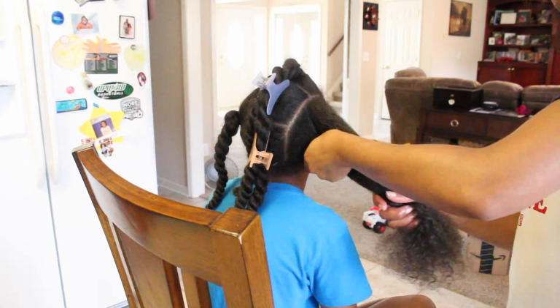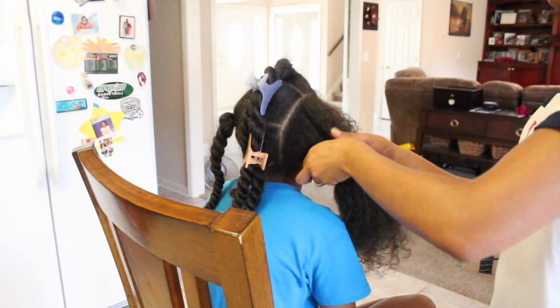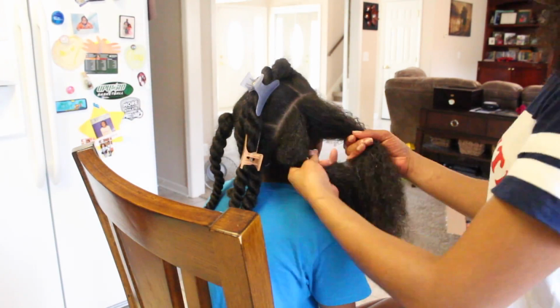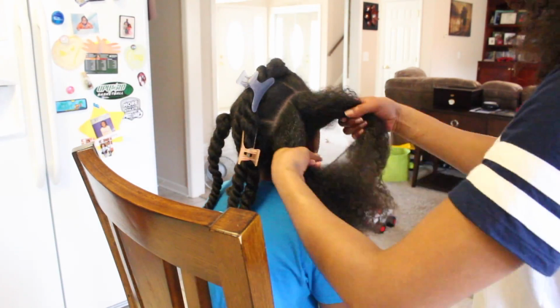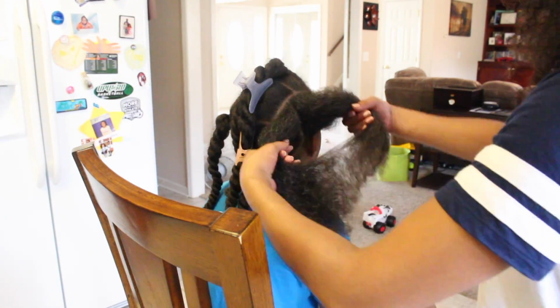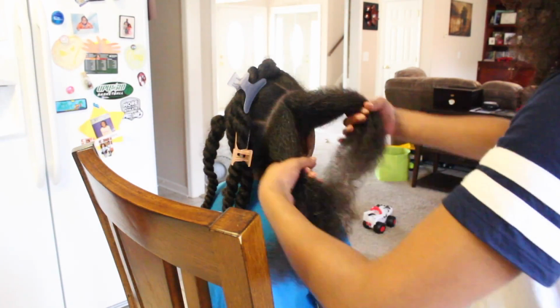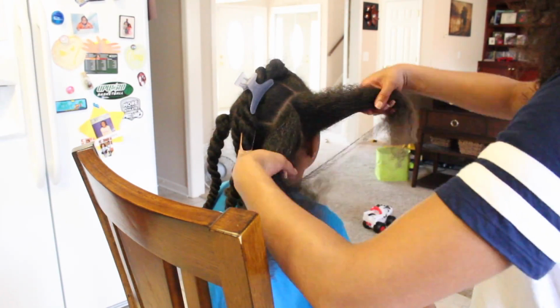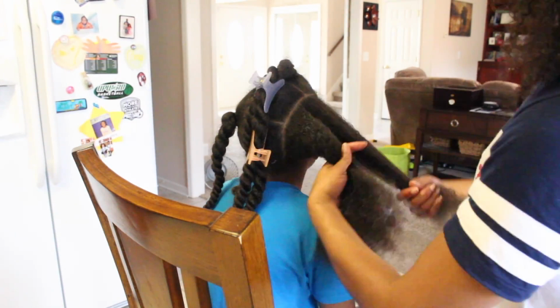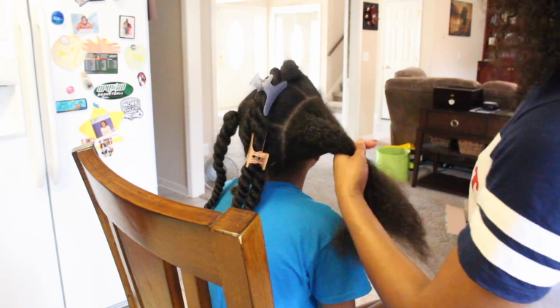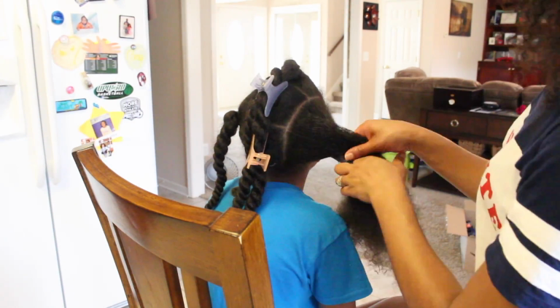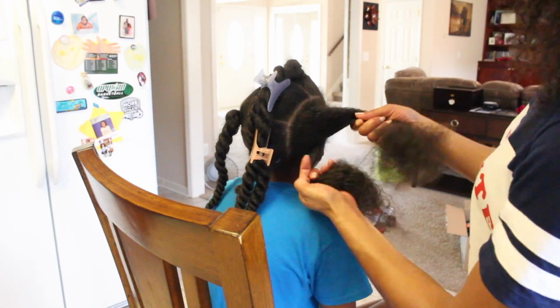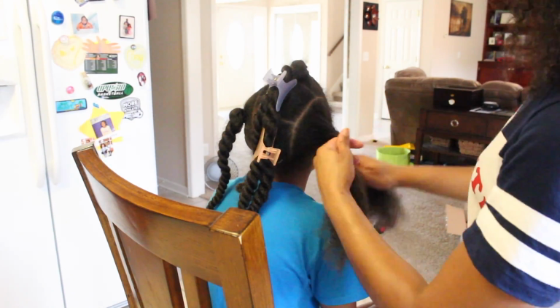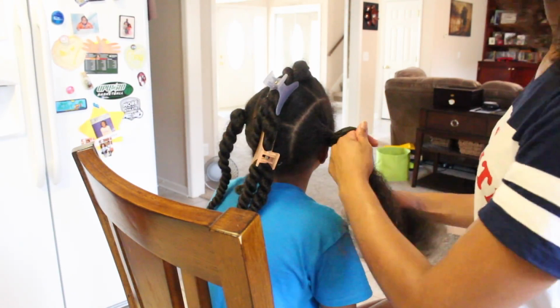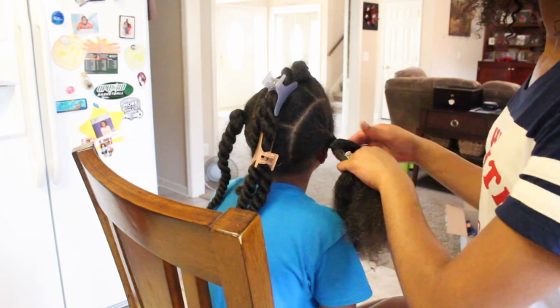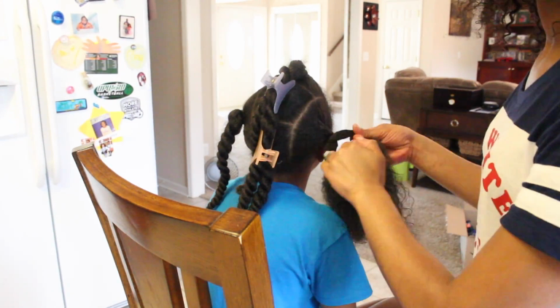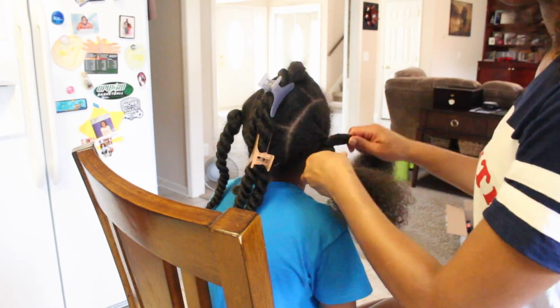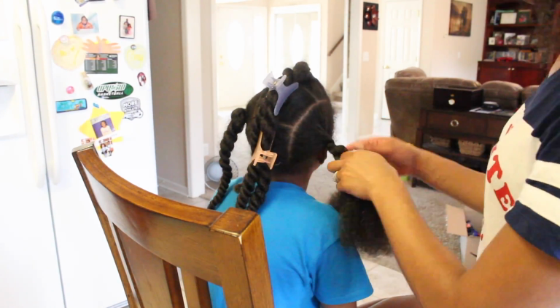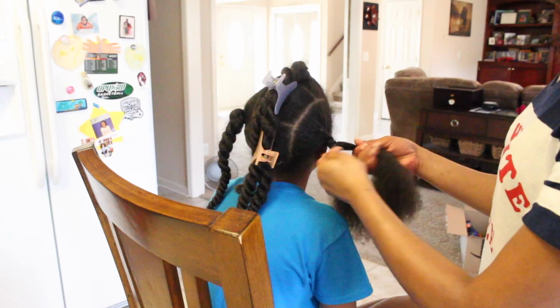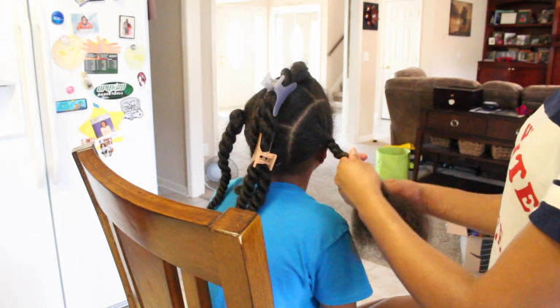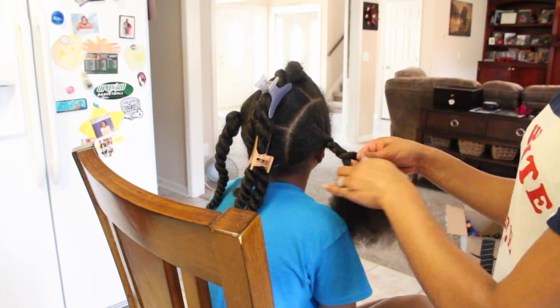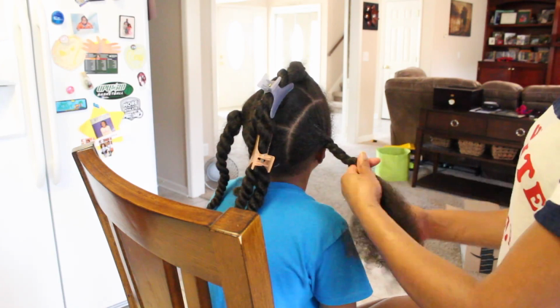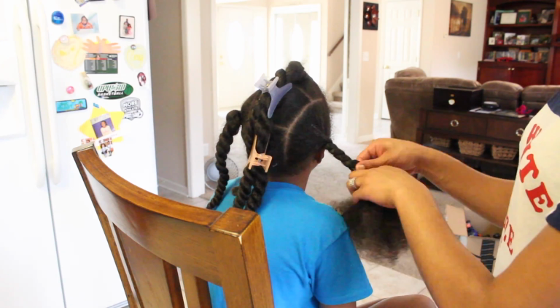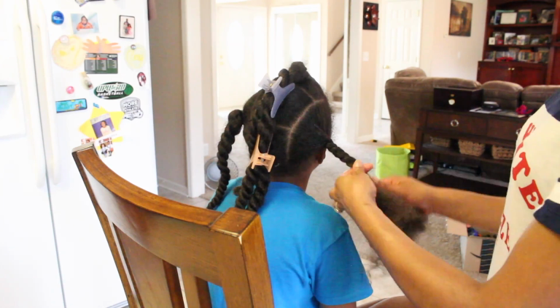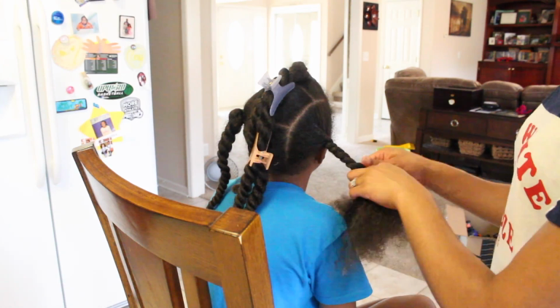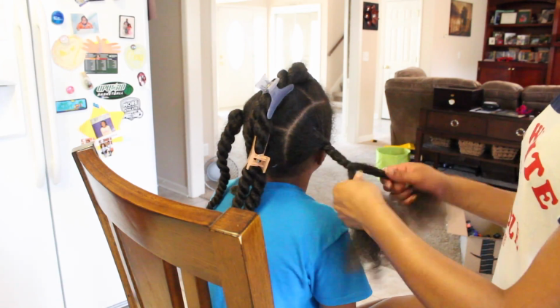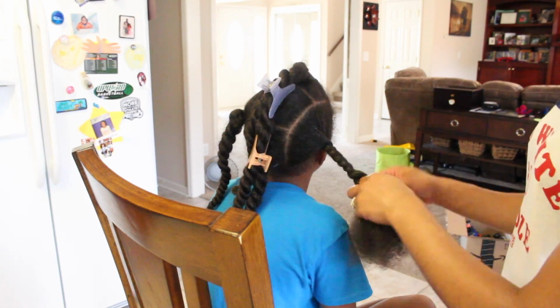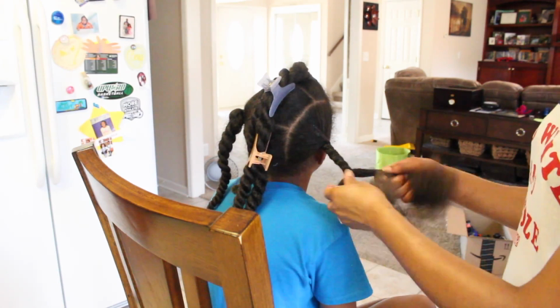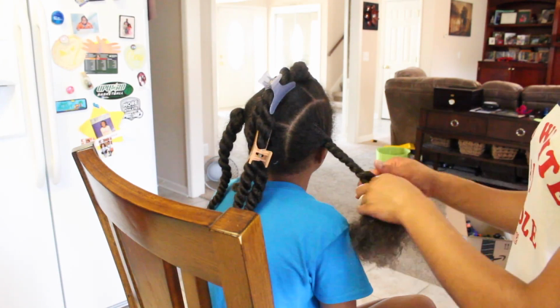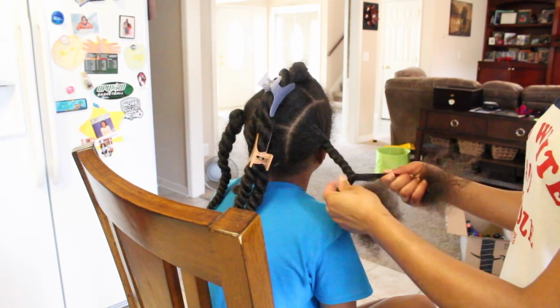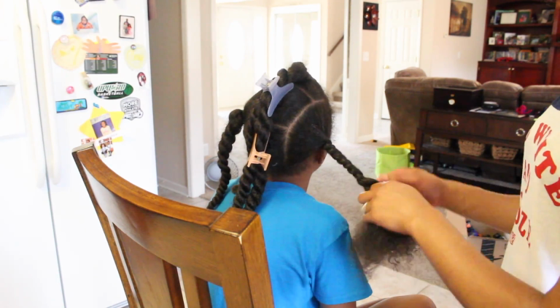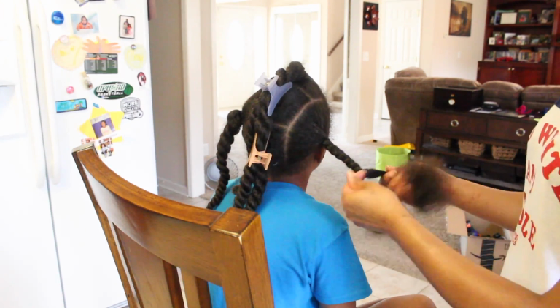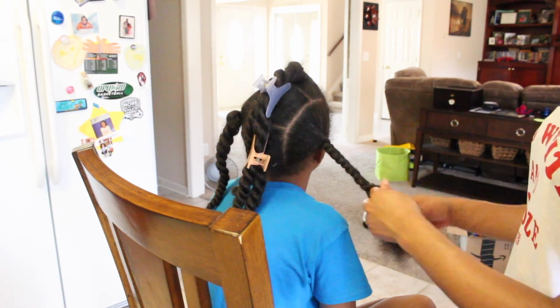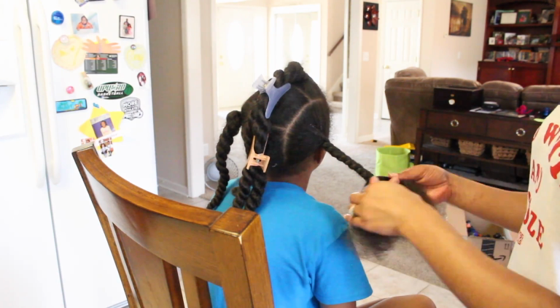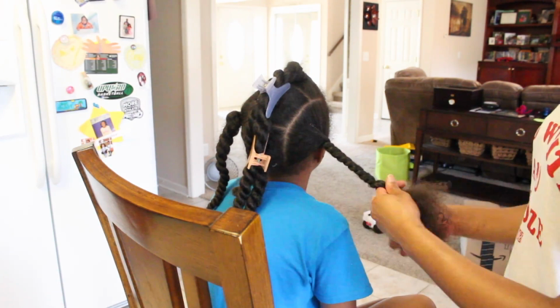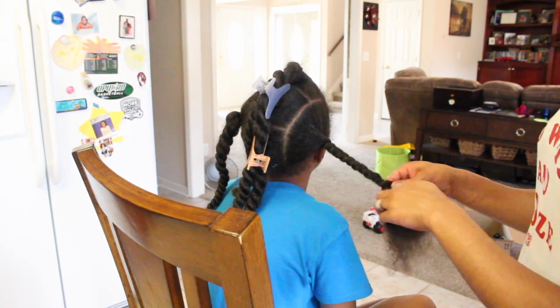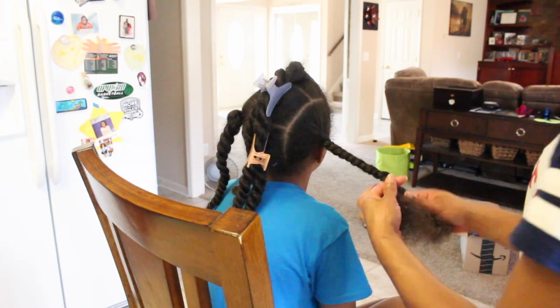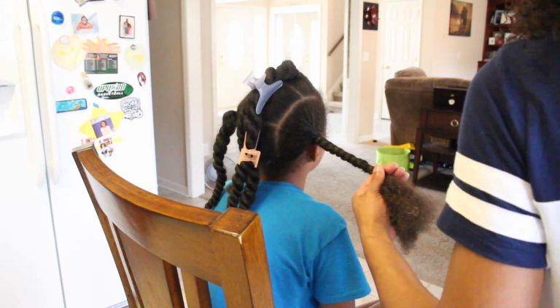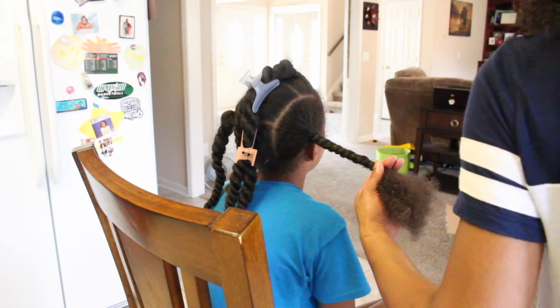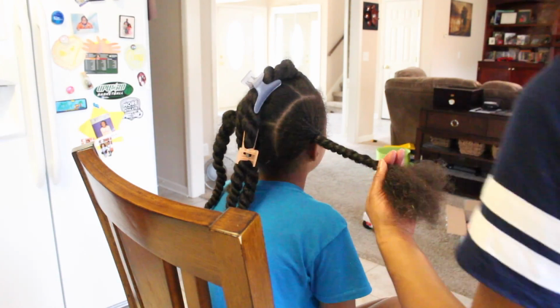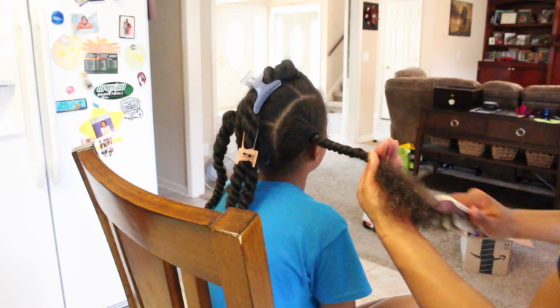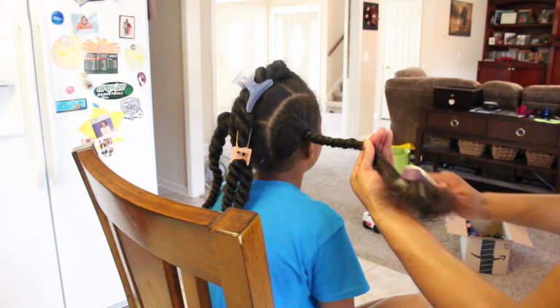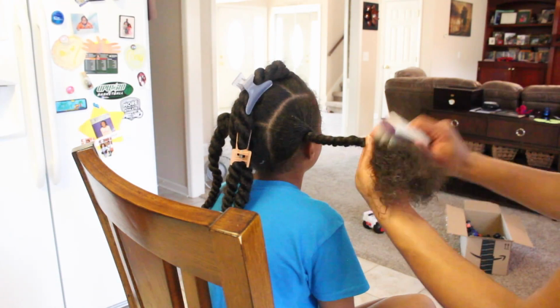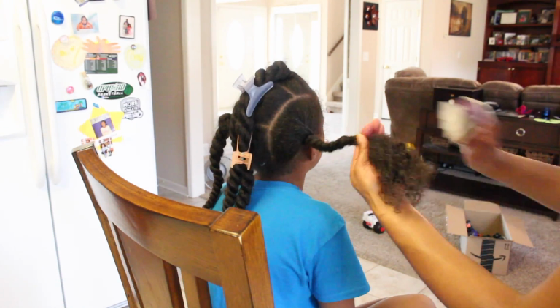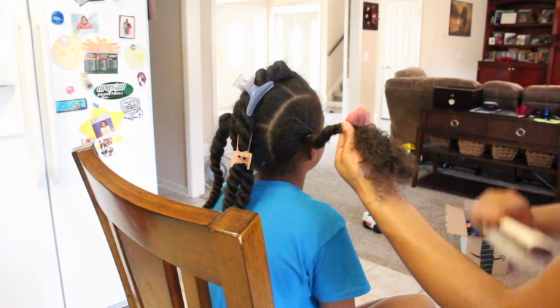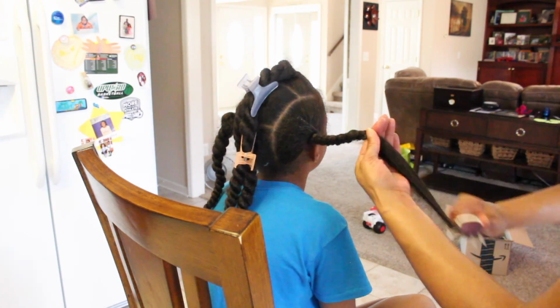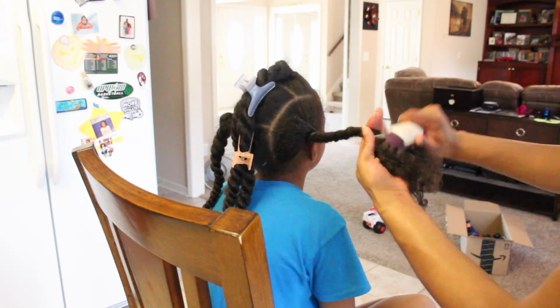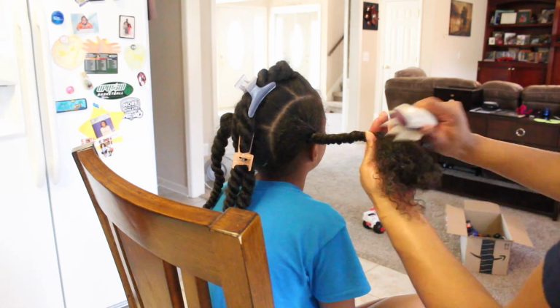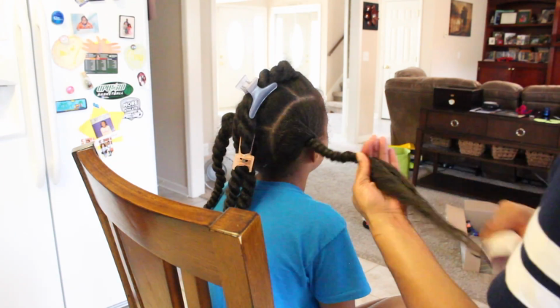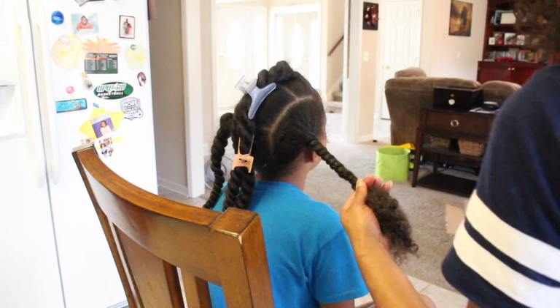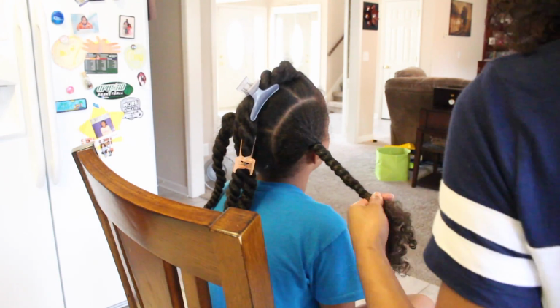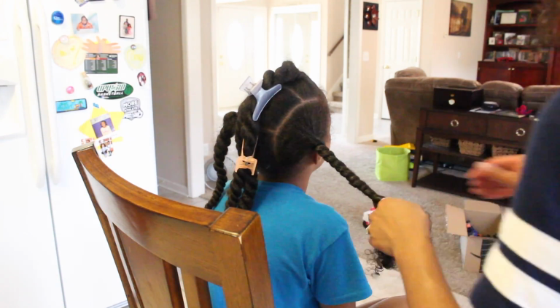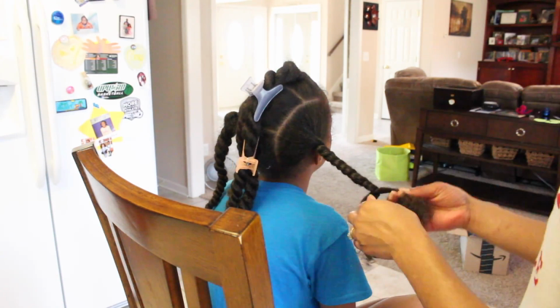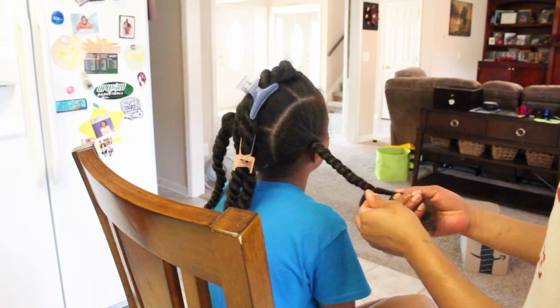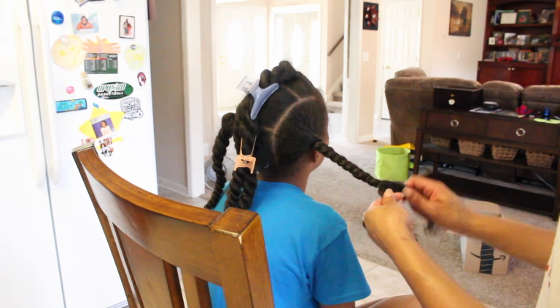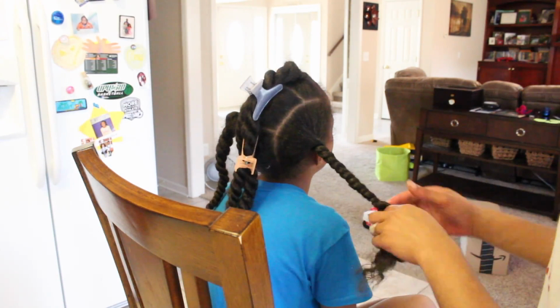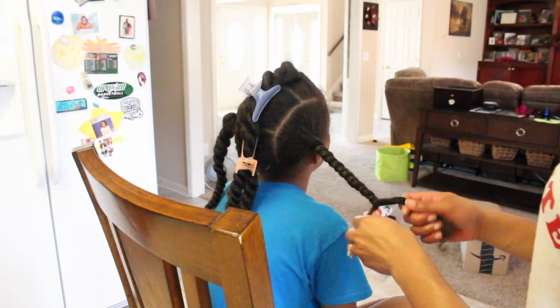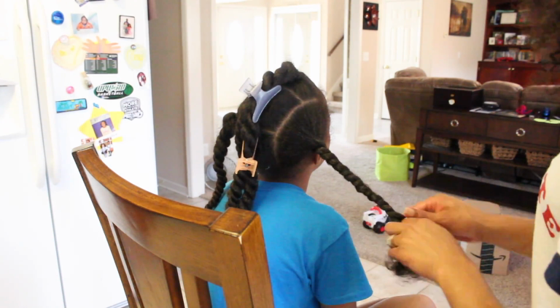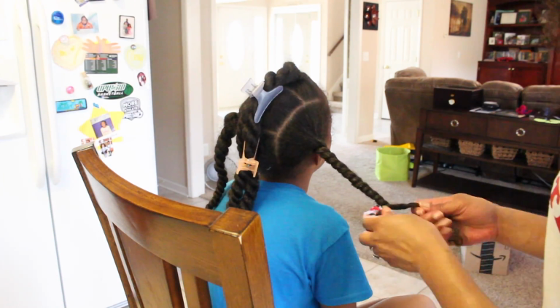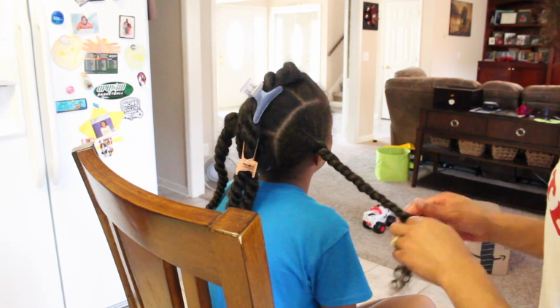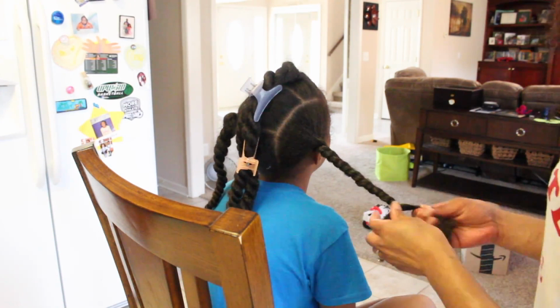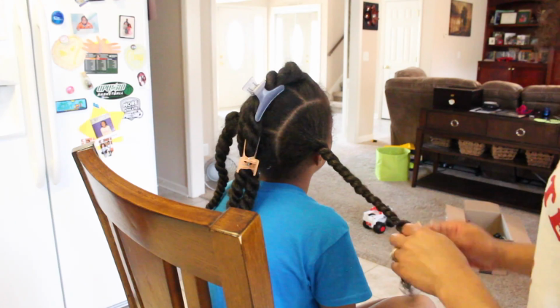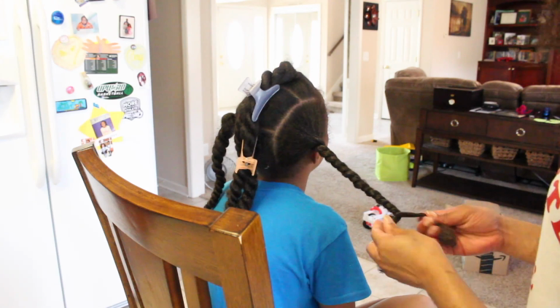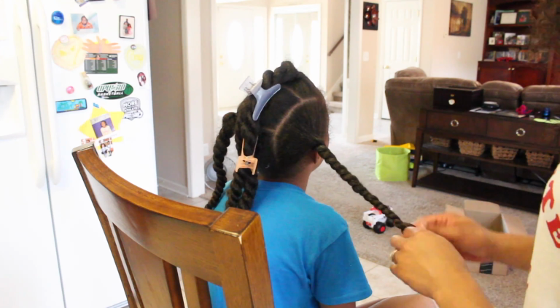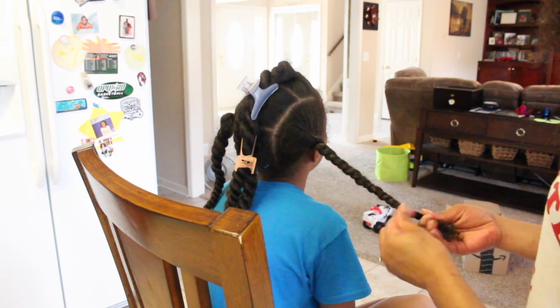Once the section has been fully detangled, I twist it back up to keep it from getting tangled again, and I repeat the same process for the rest of the sections.